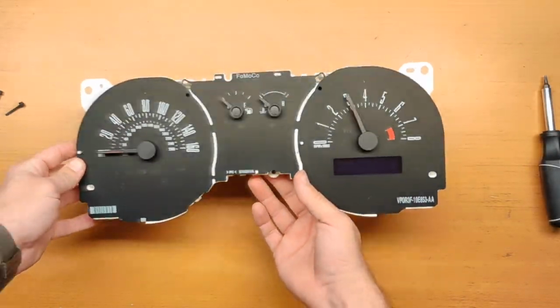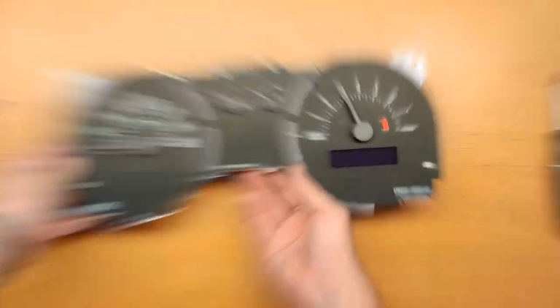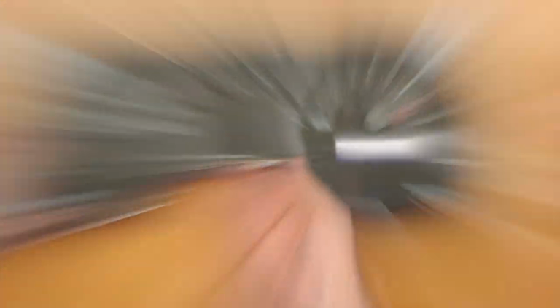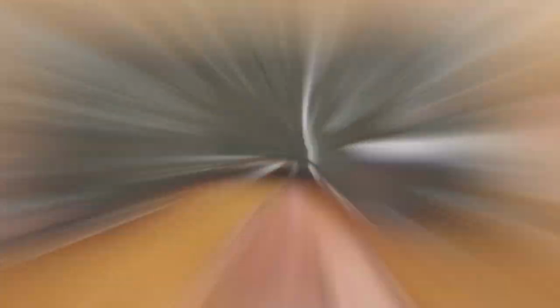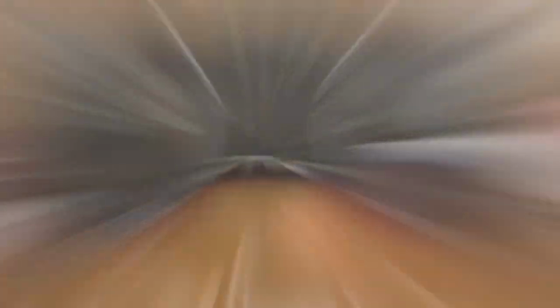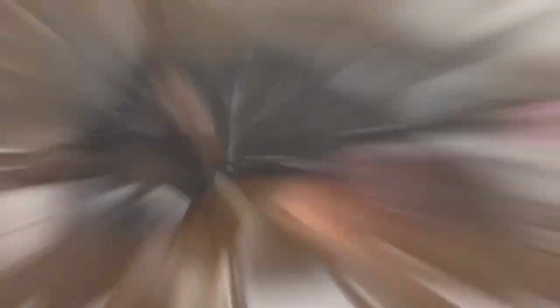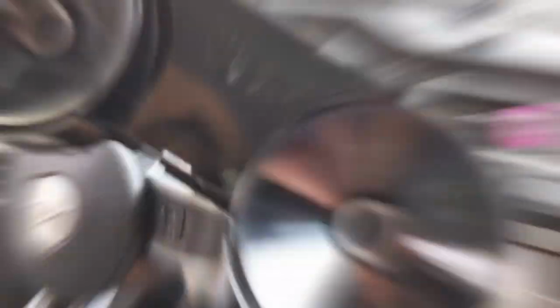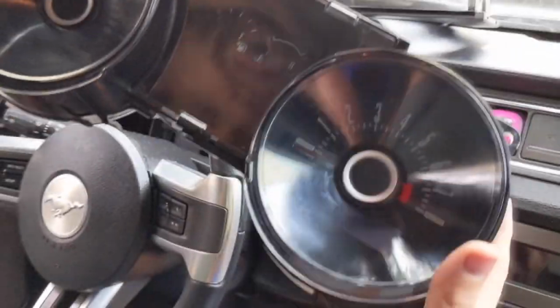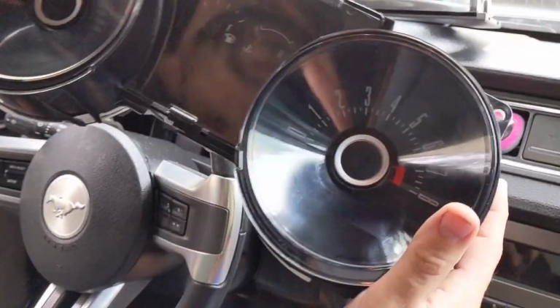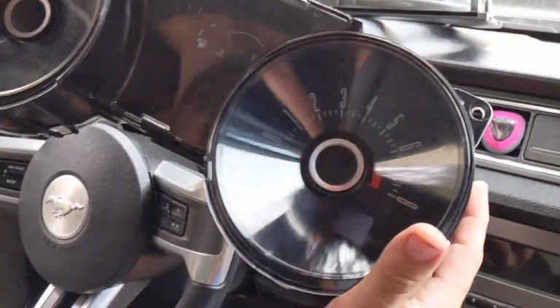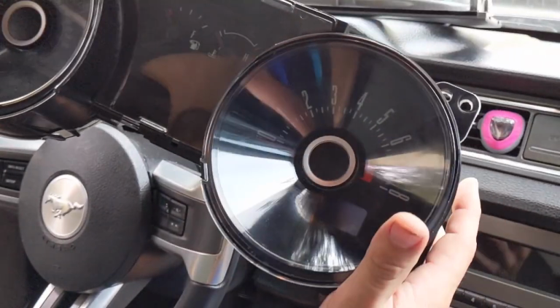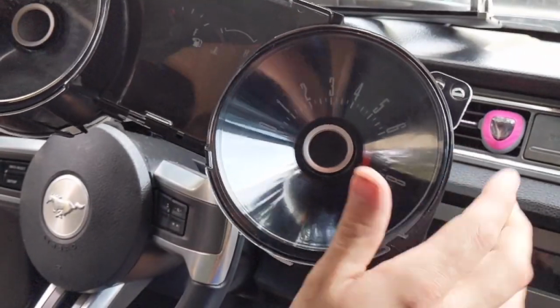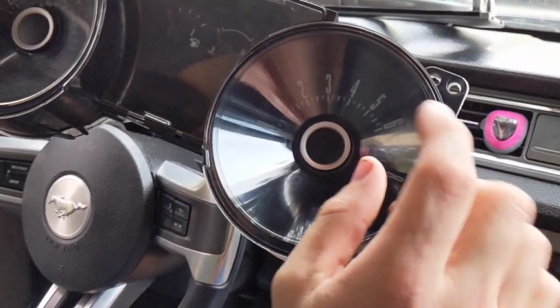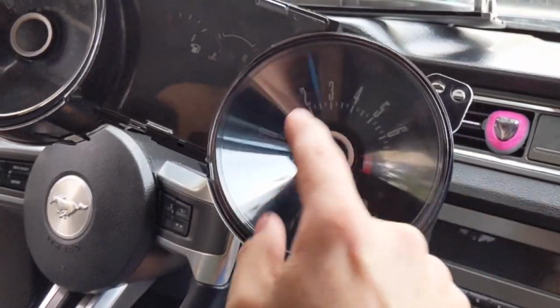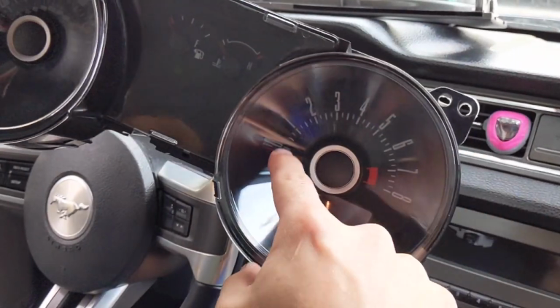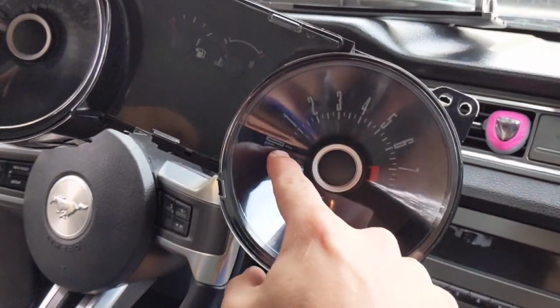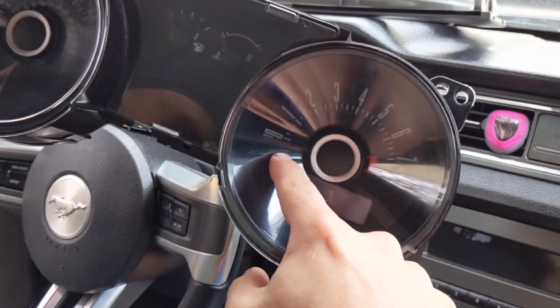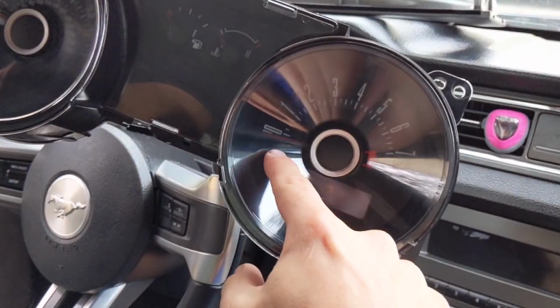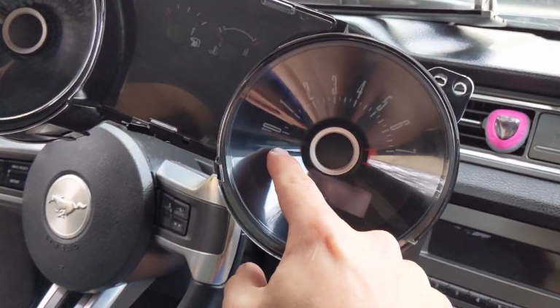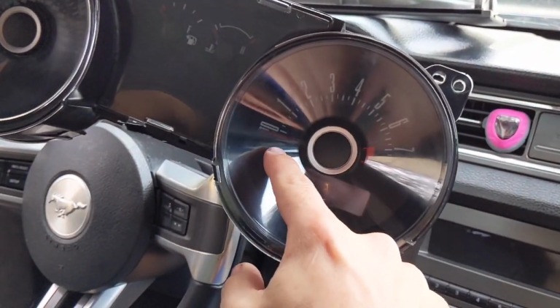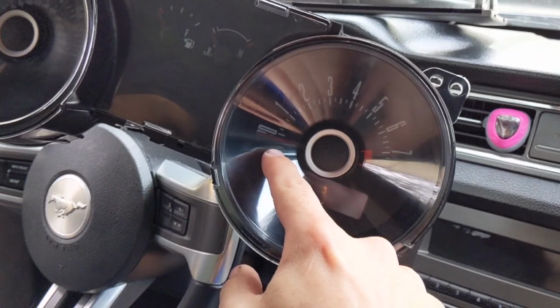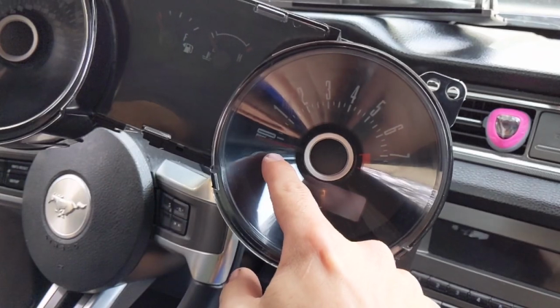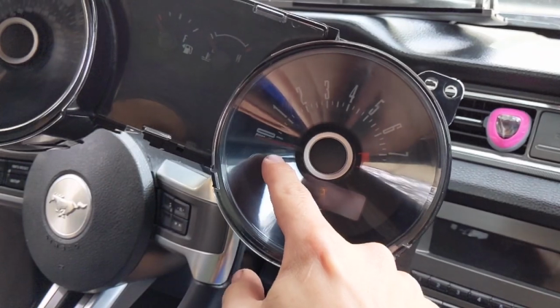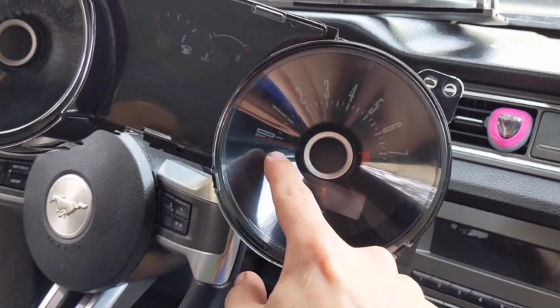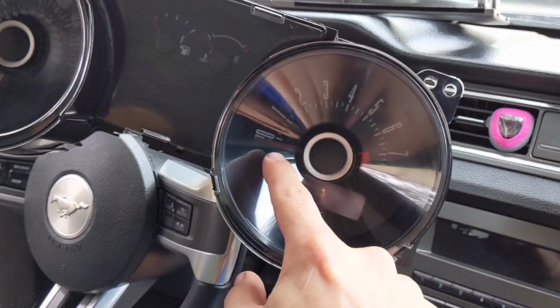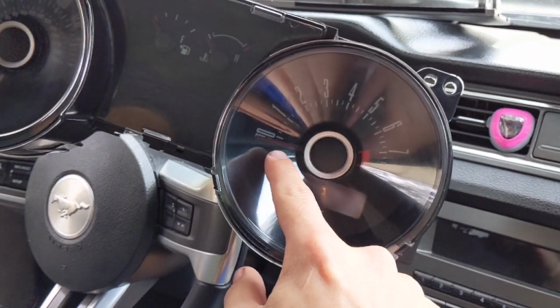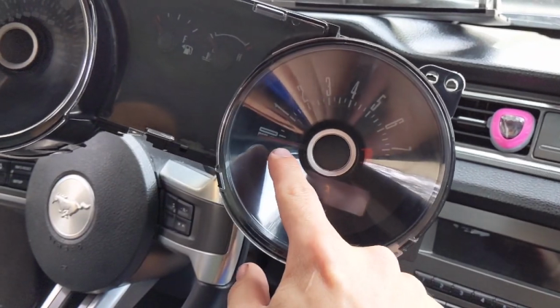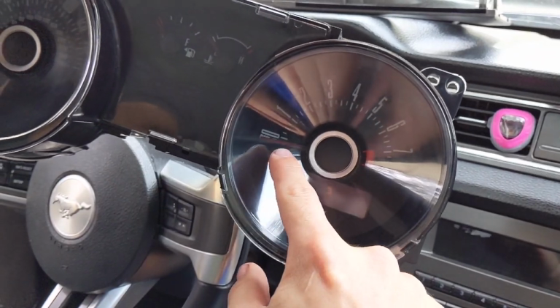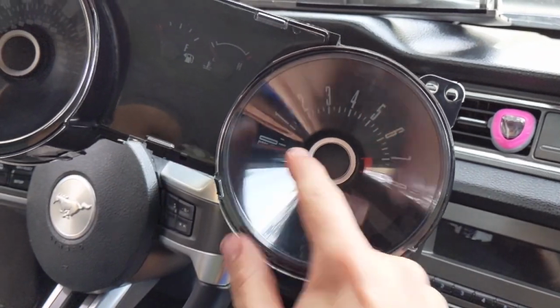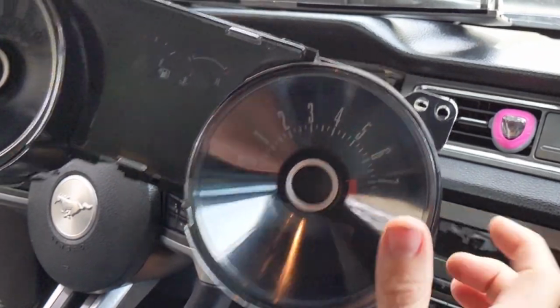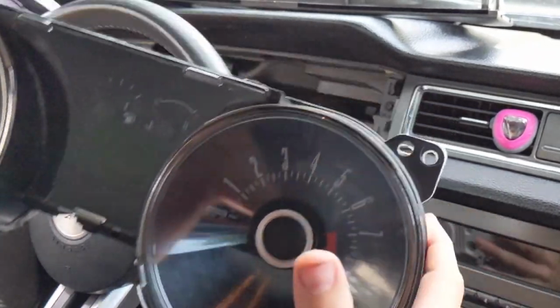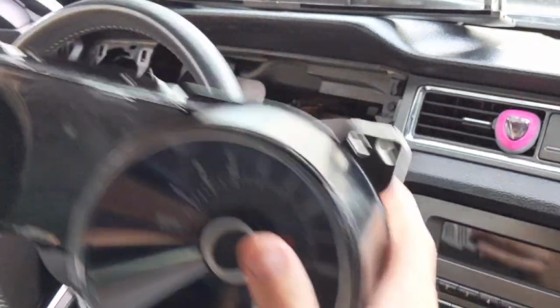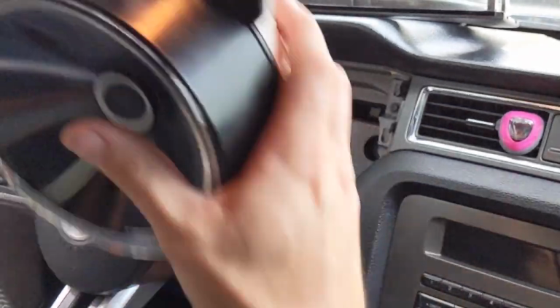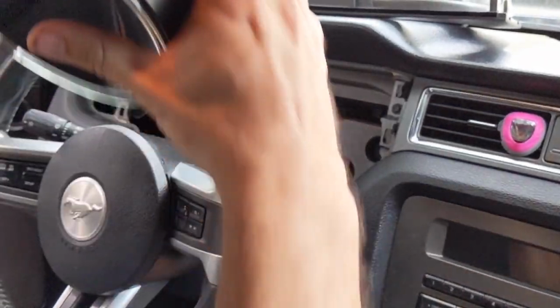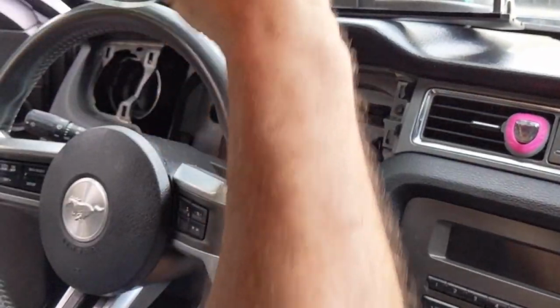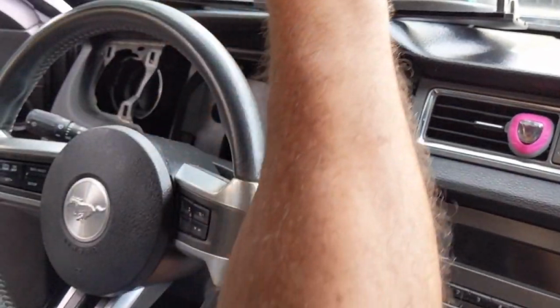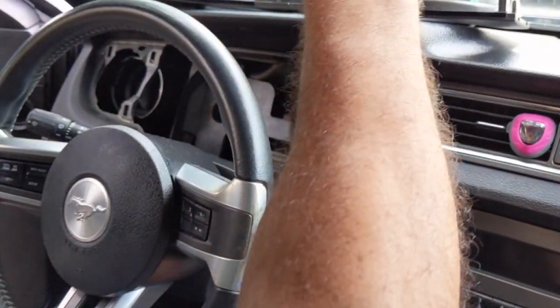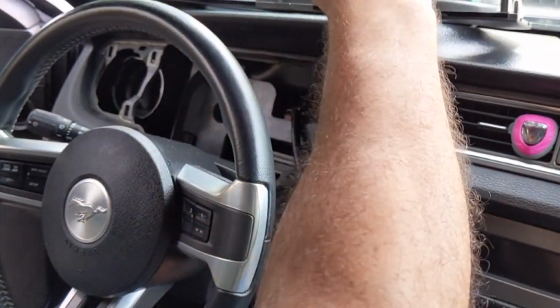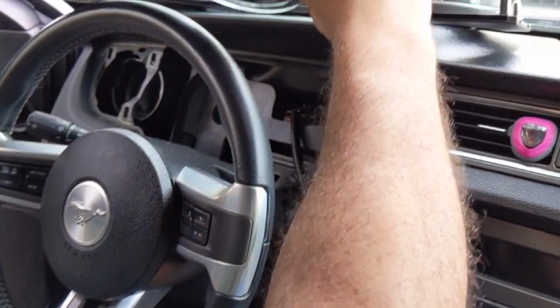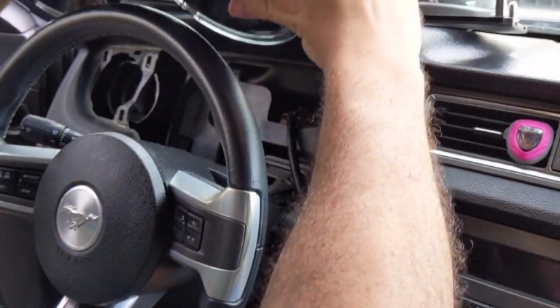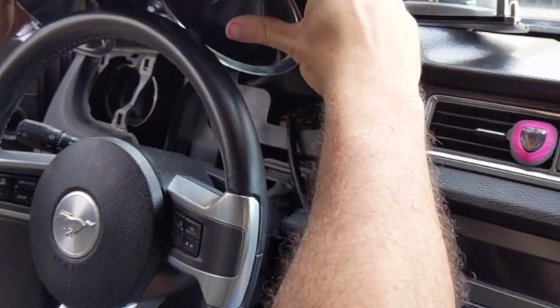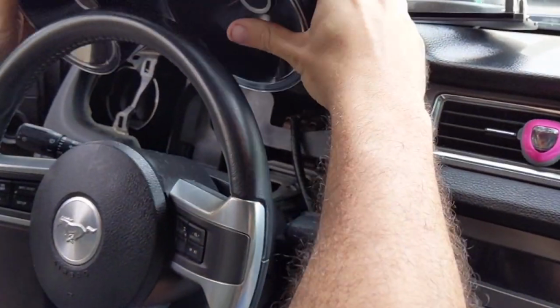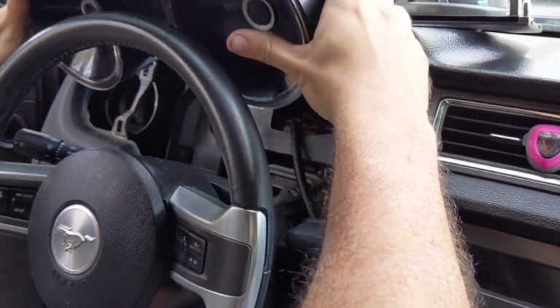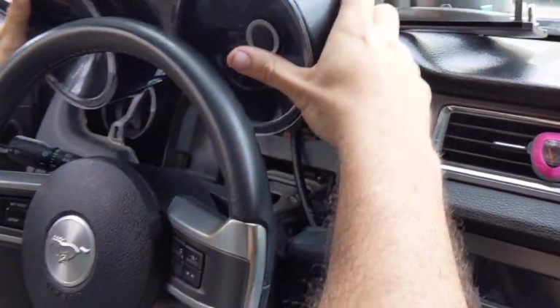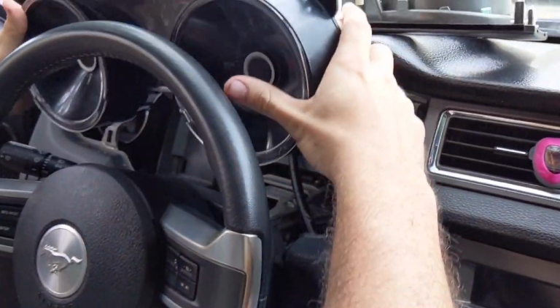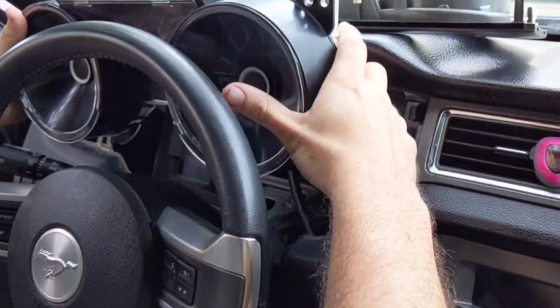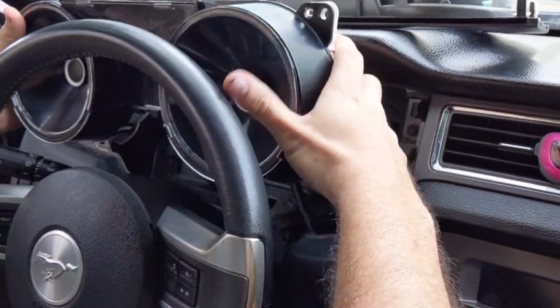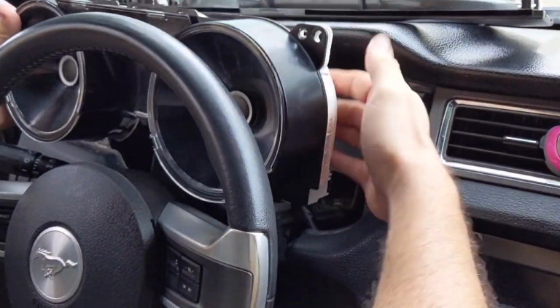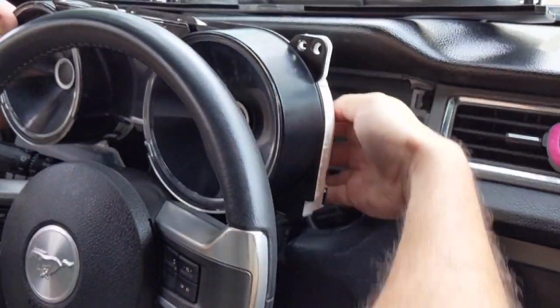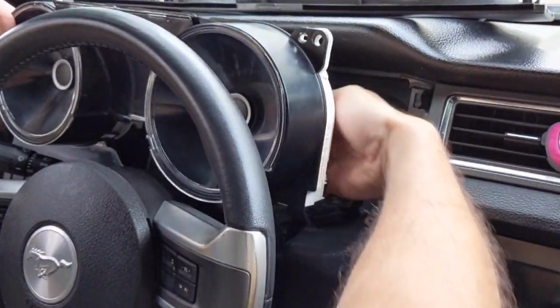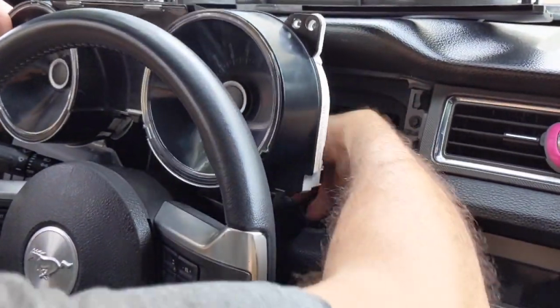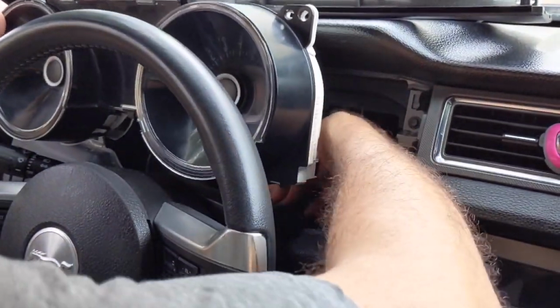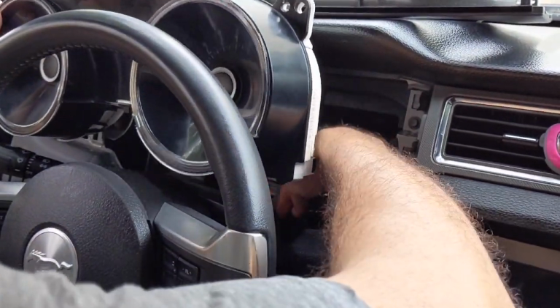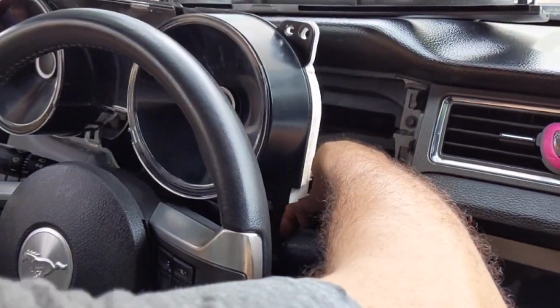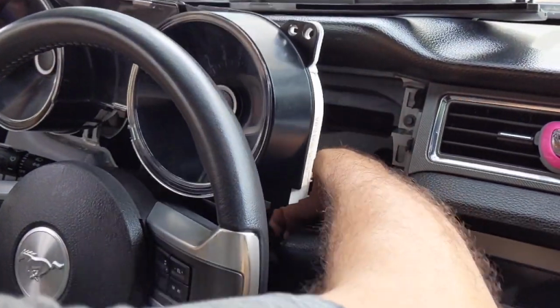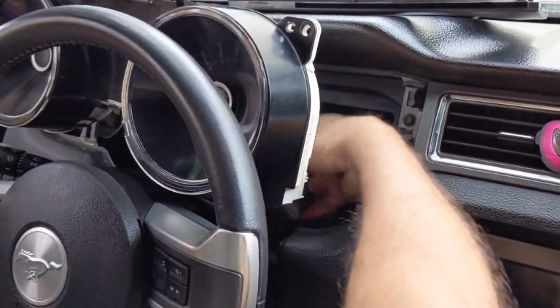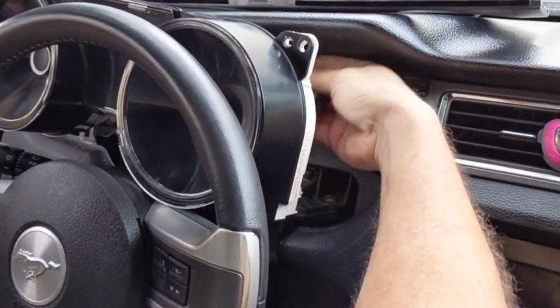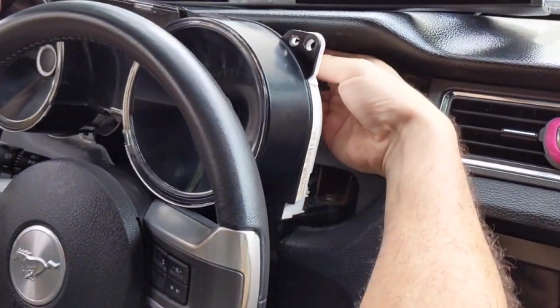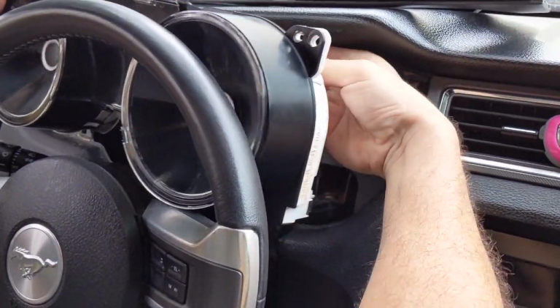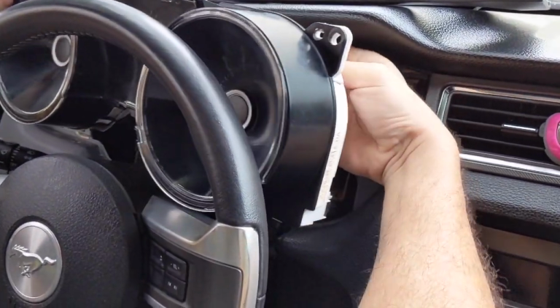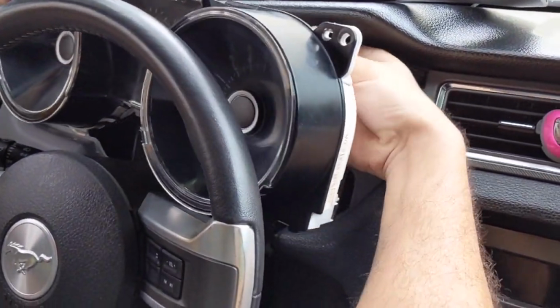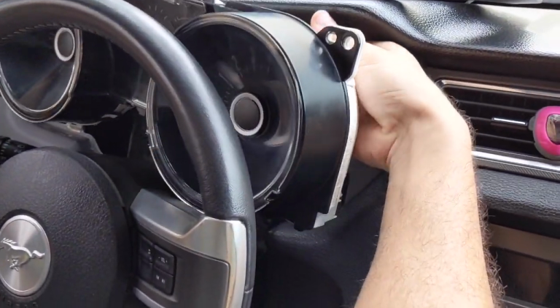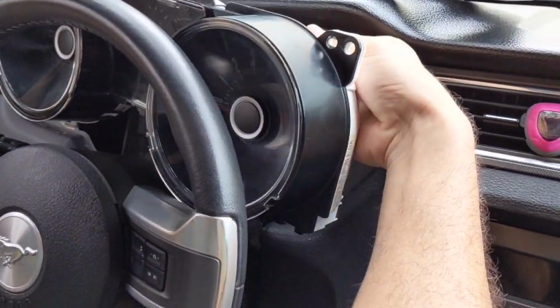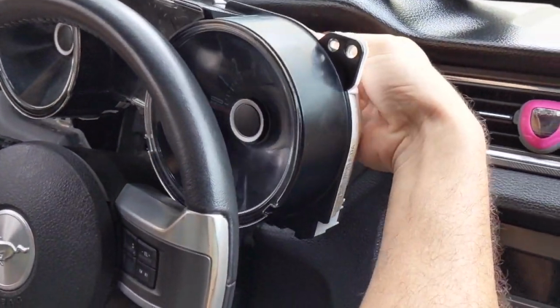So we just repaired this needle, got it back down to zero. Now we're going to plug it in and make sure everything works as it should.